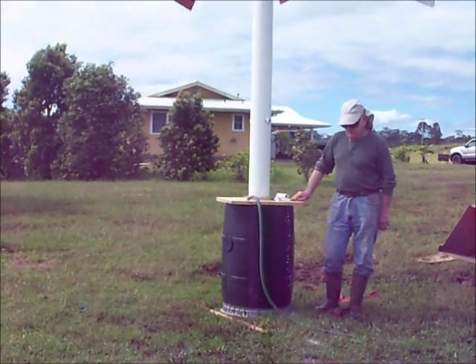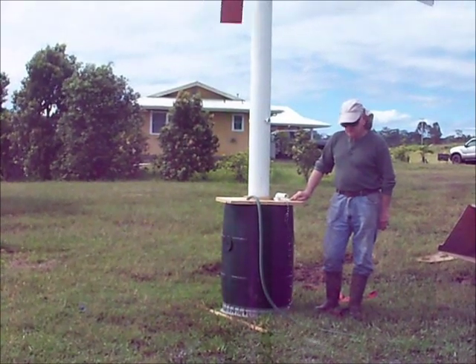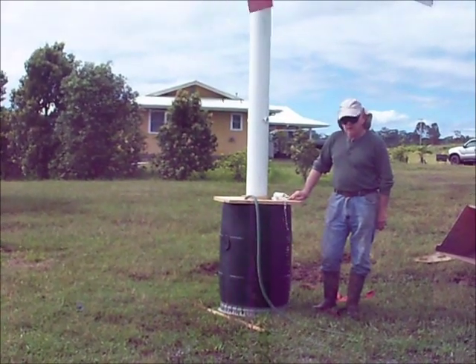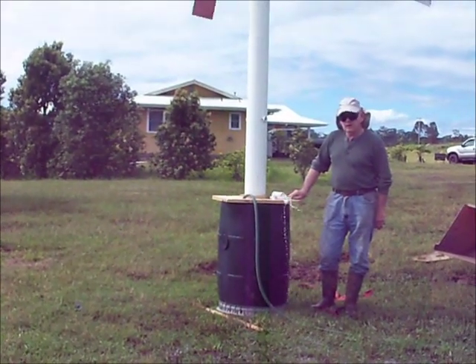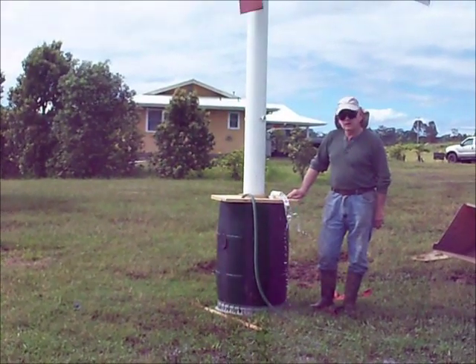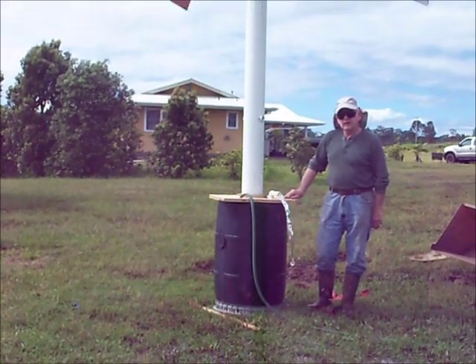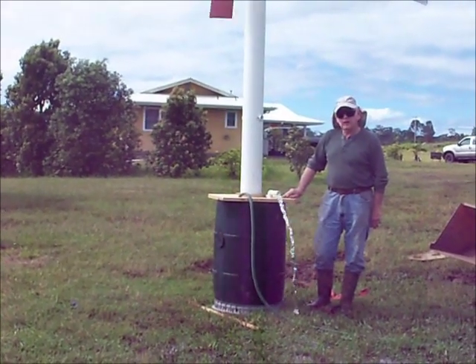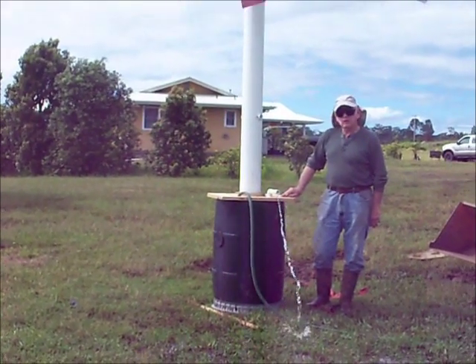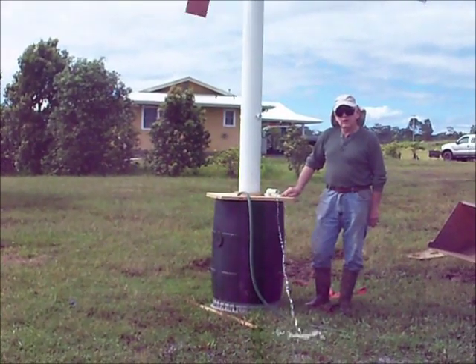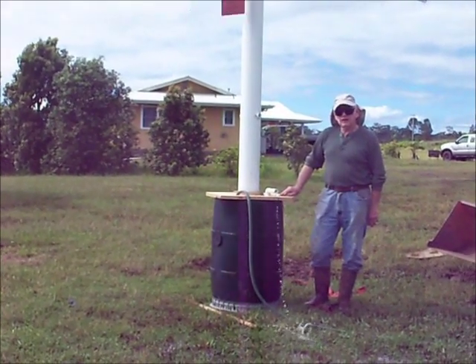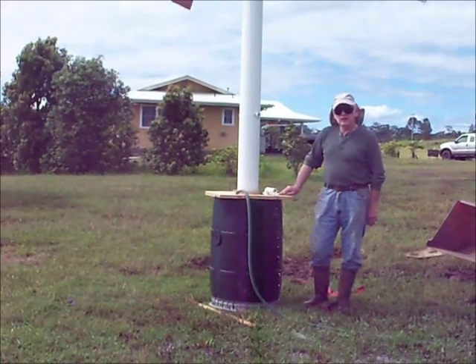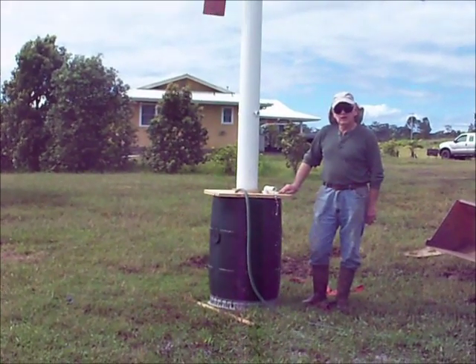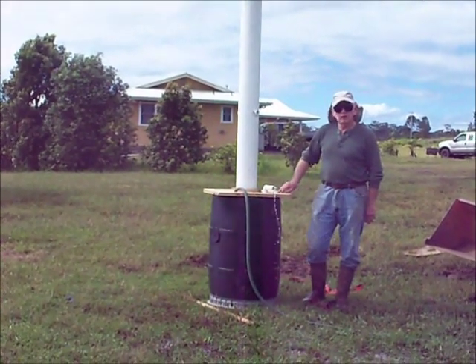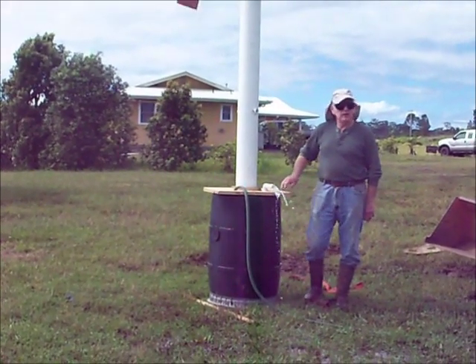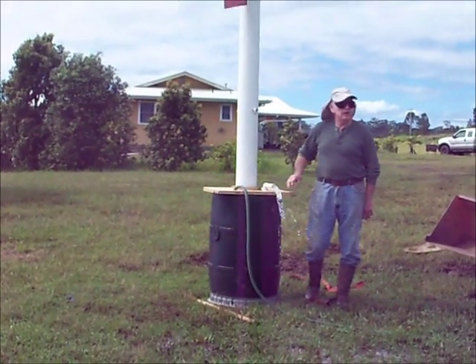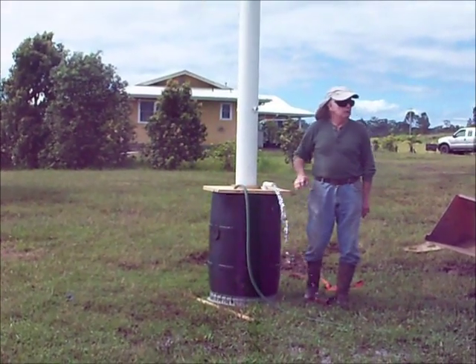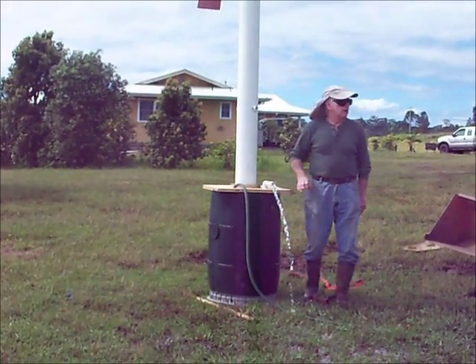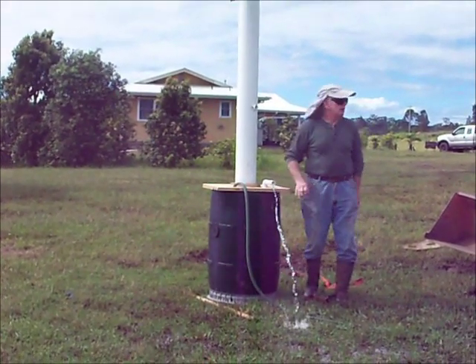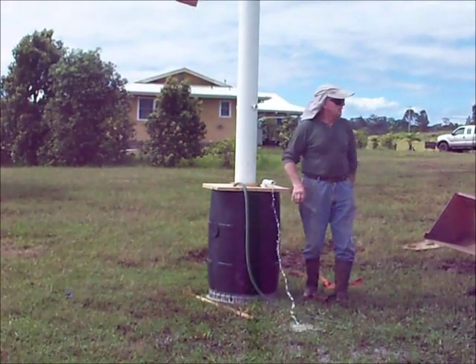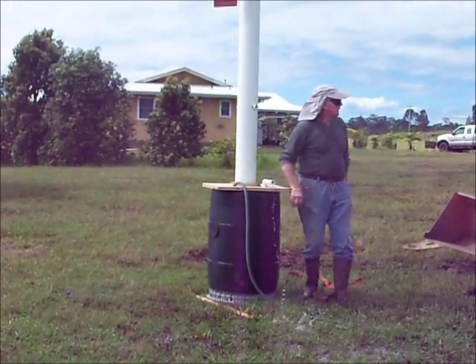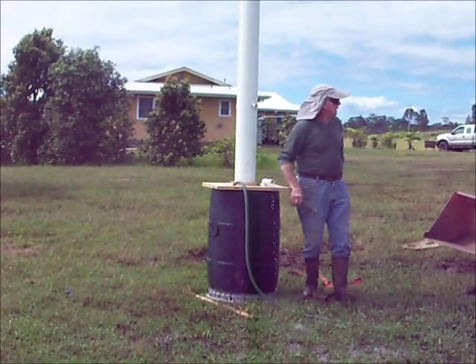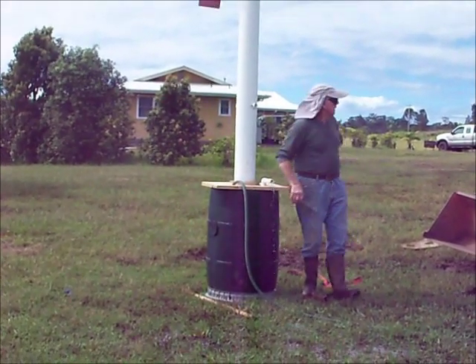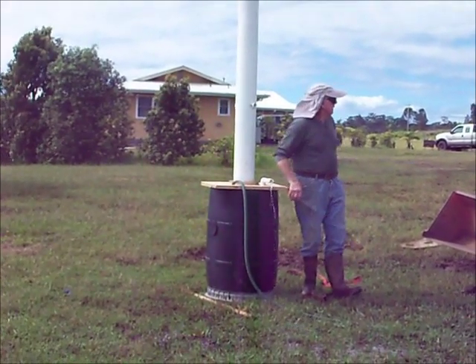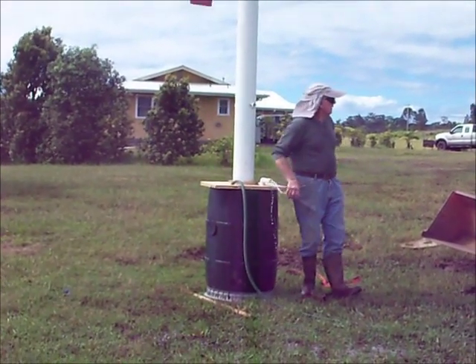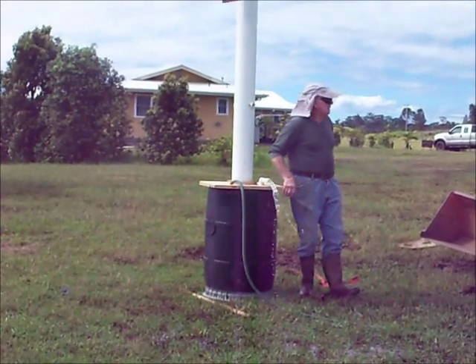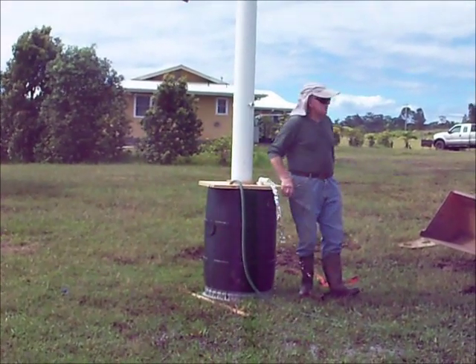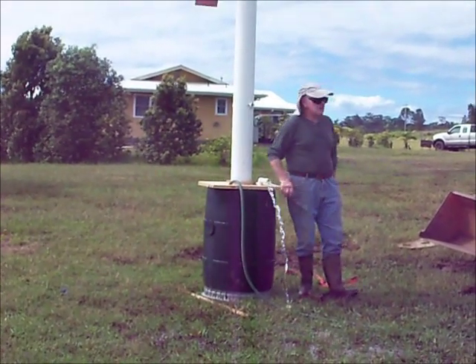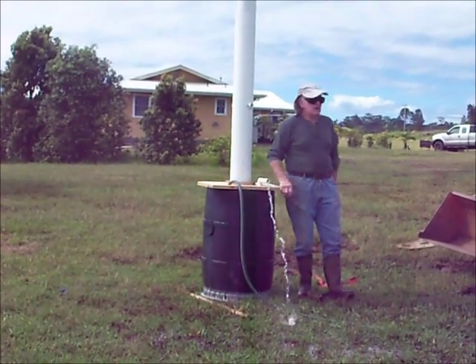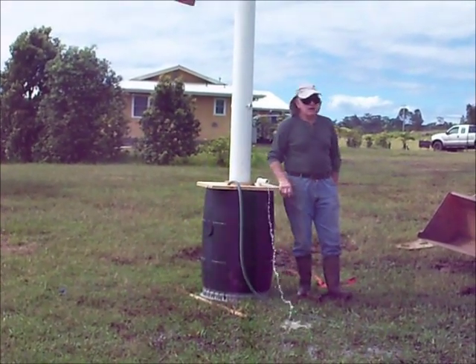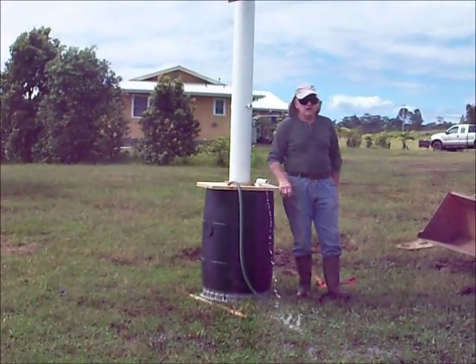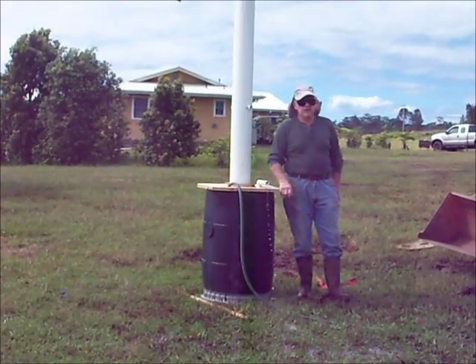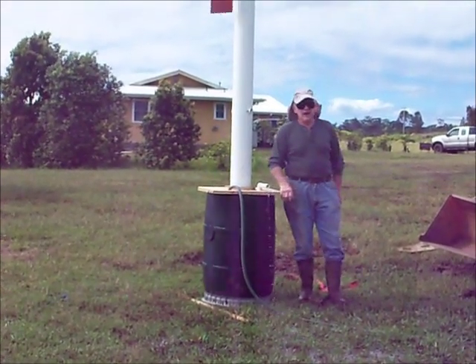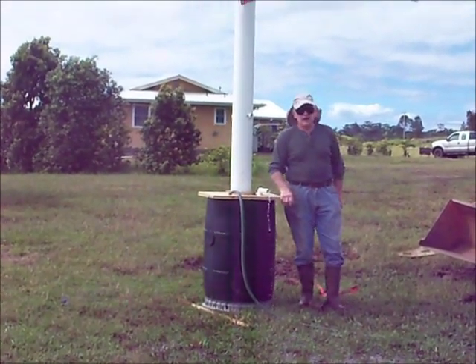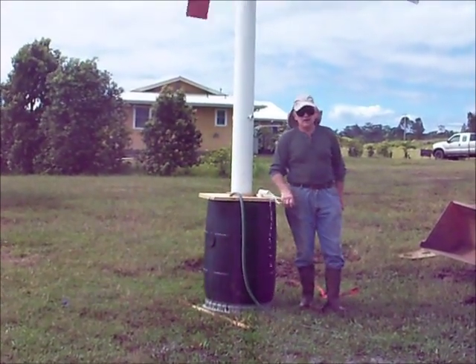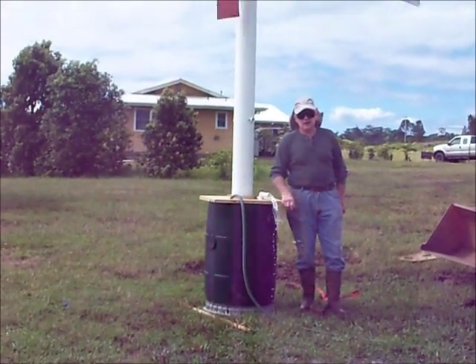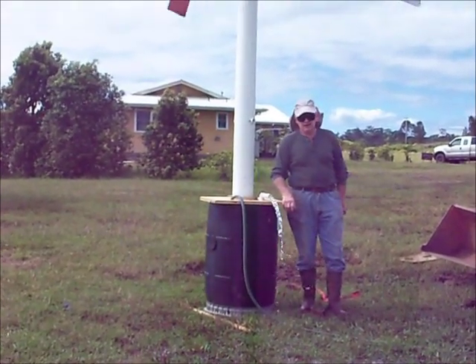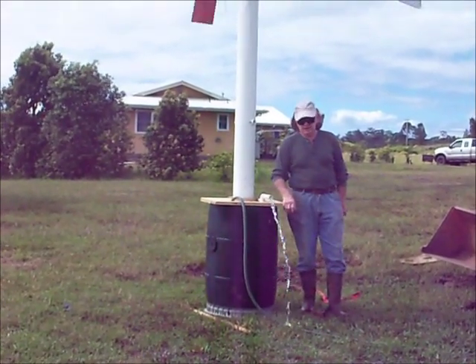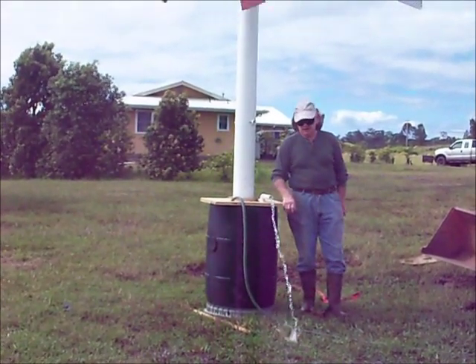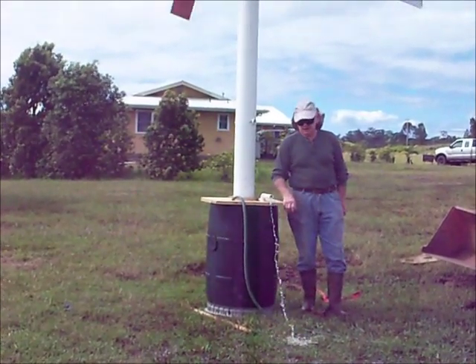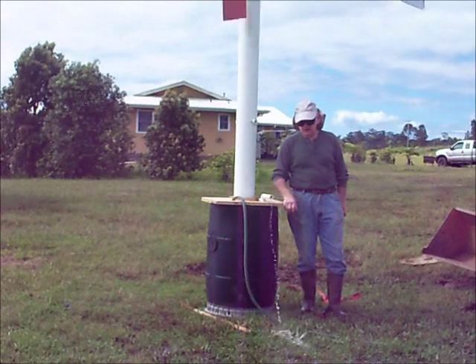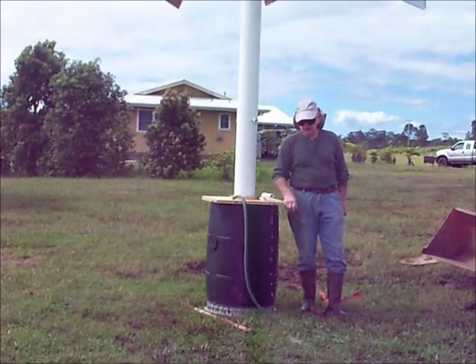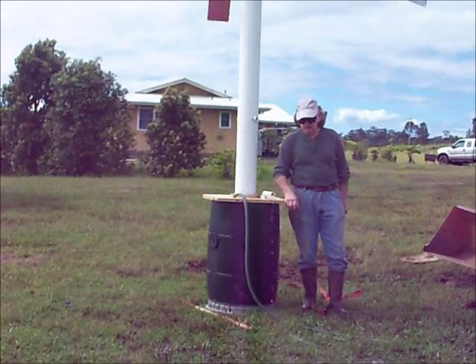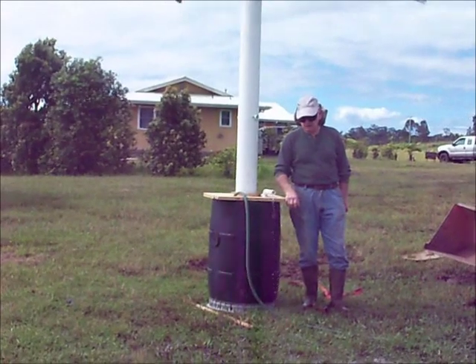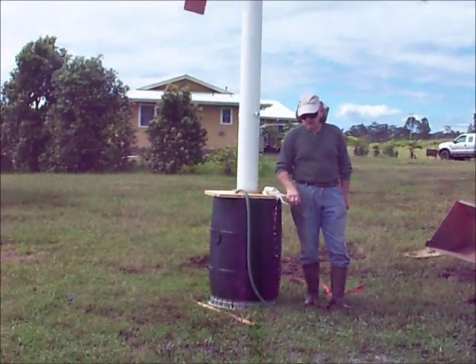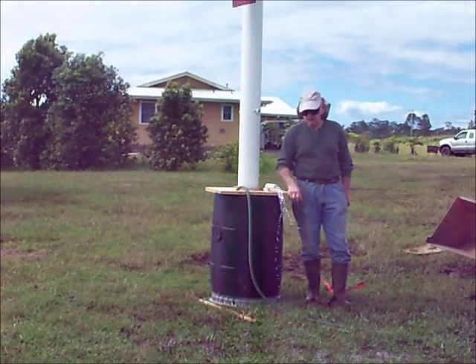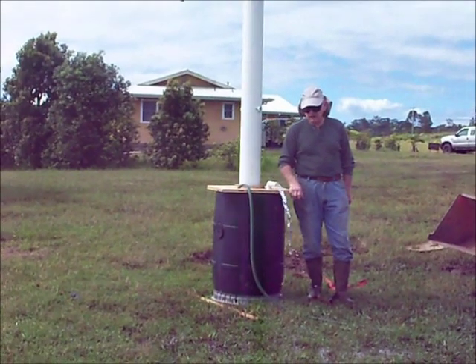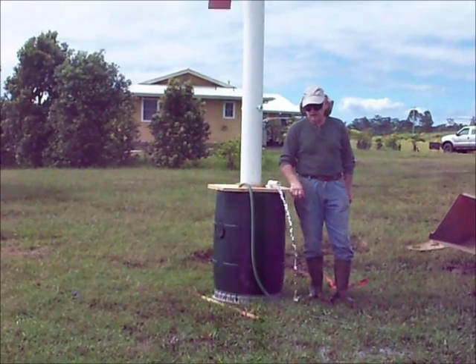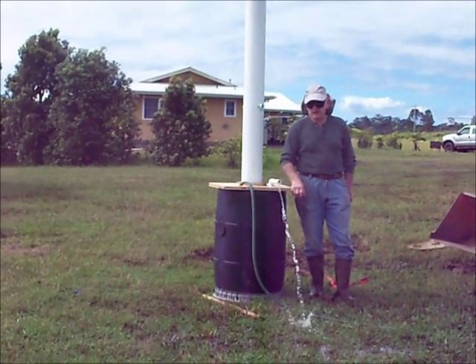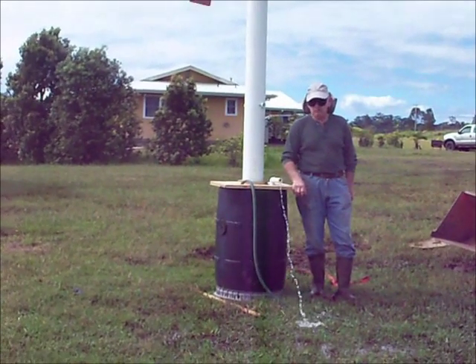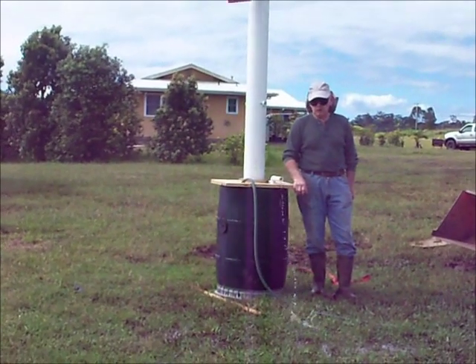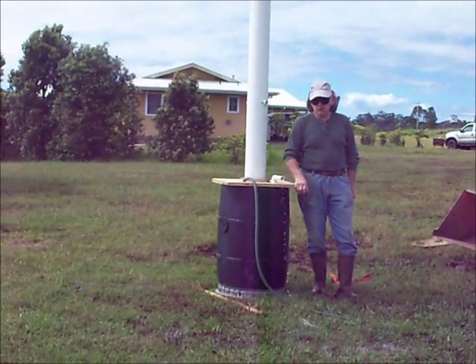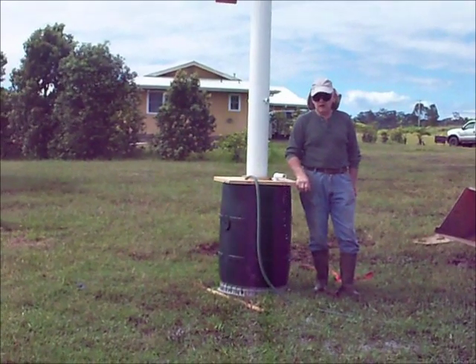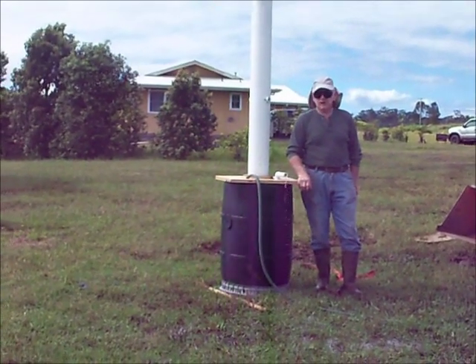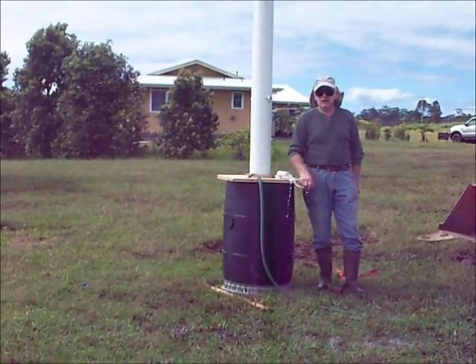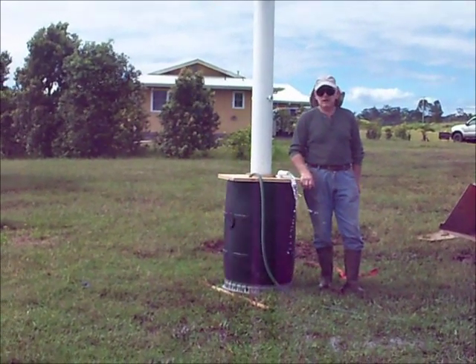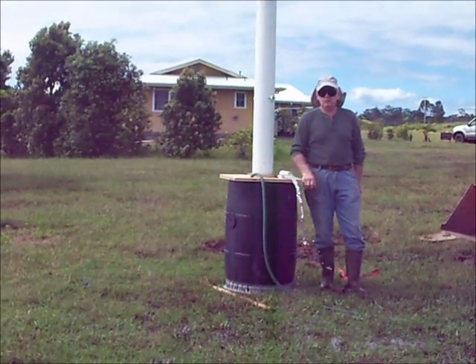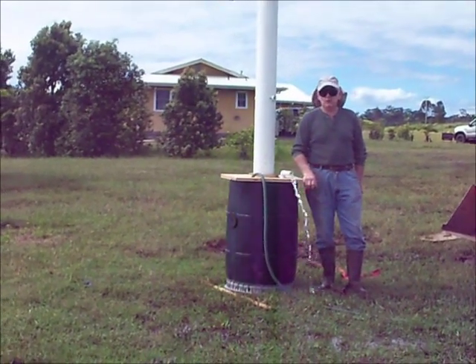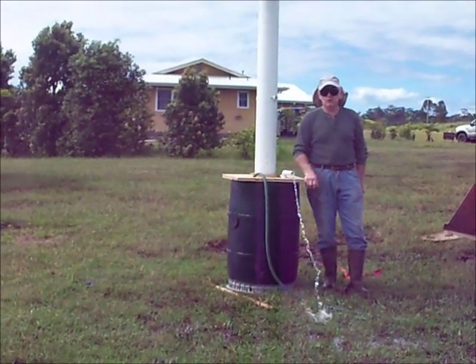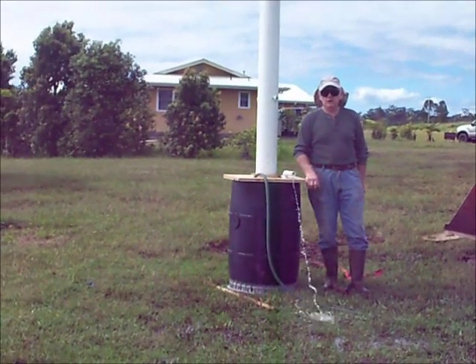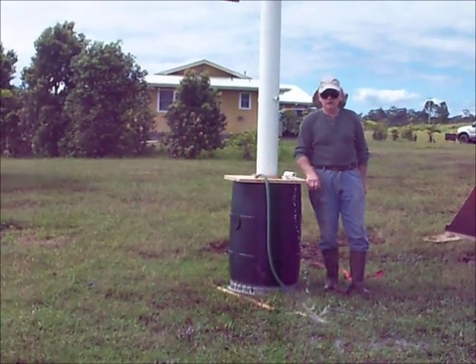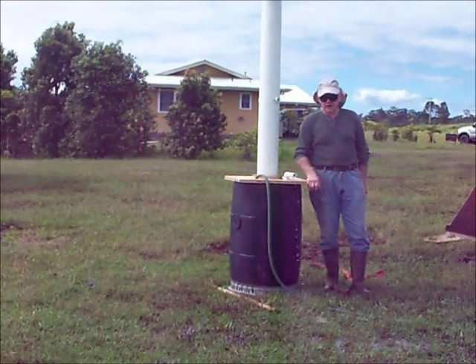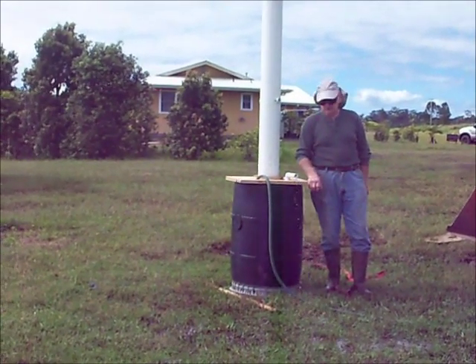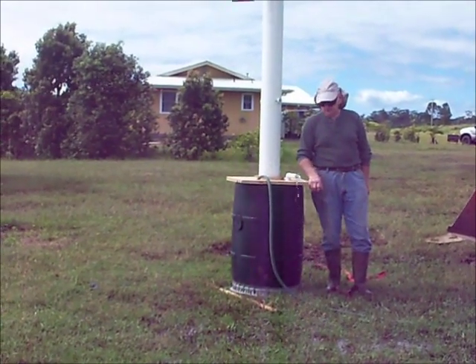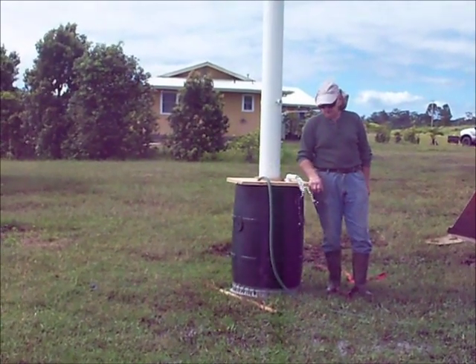The Ugly Duck 1 is still running, but it doesn't start as fast as this one does. I think the bigger blades catch more wind faster.